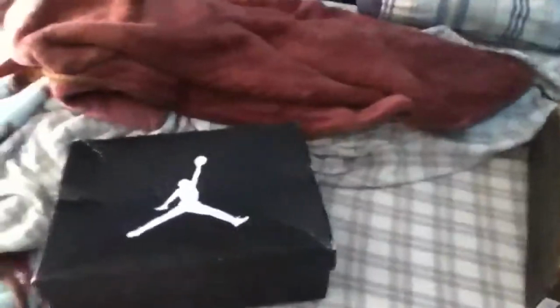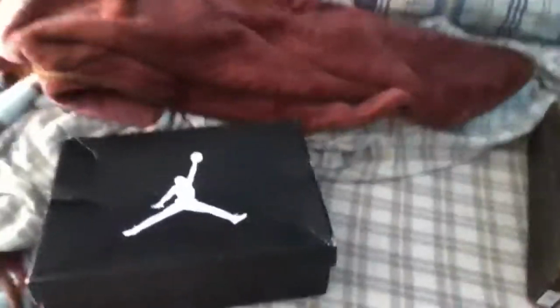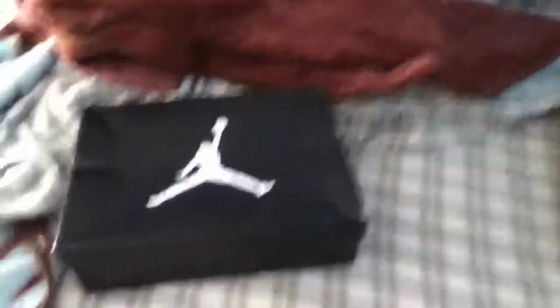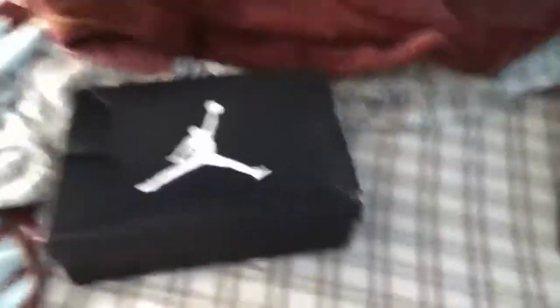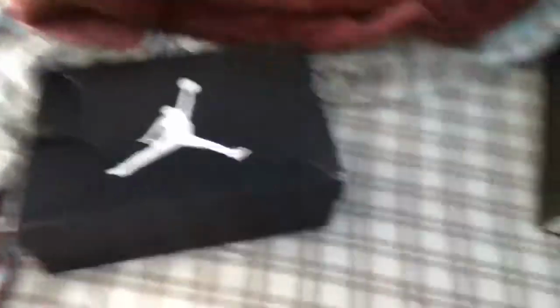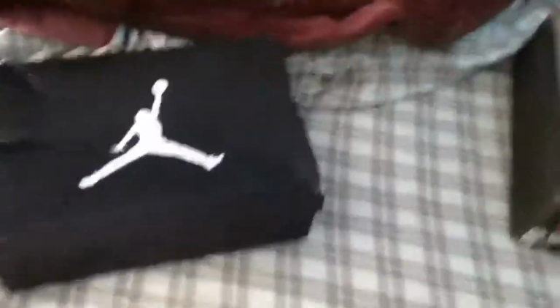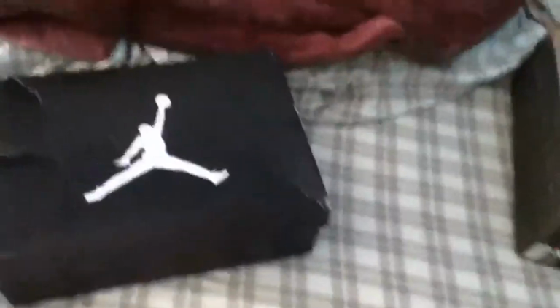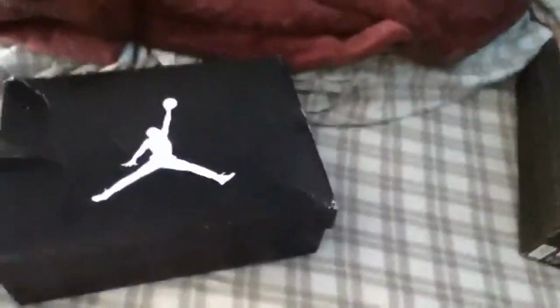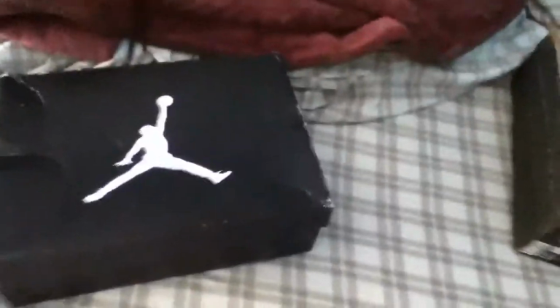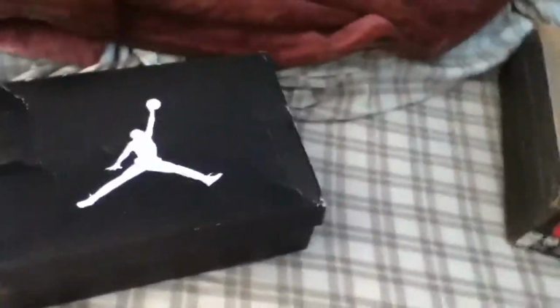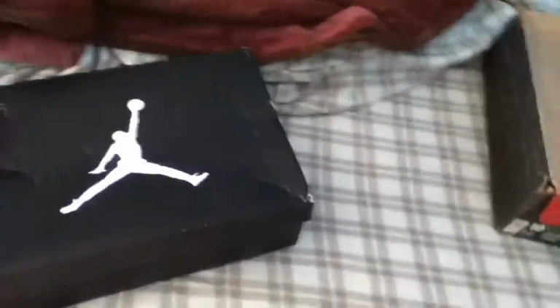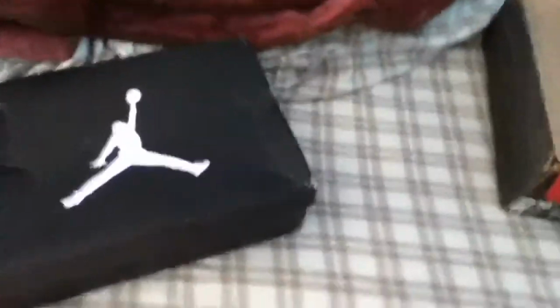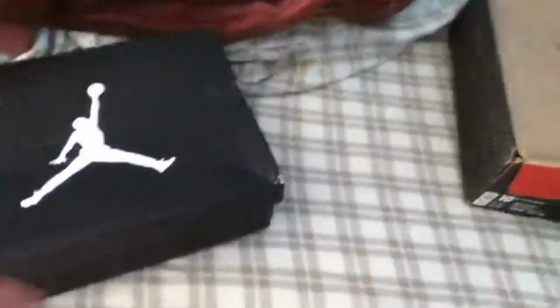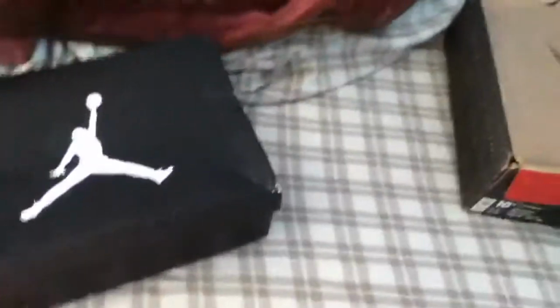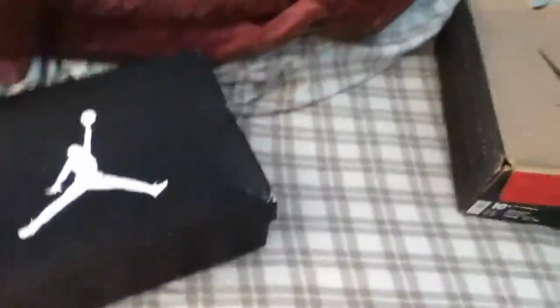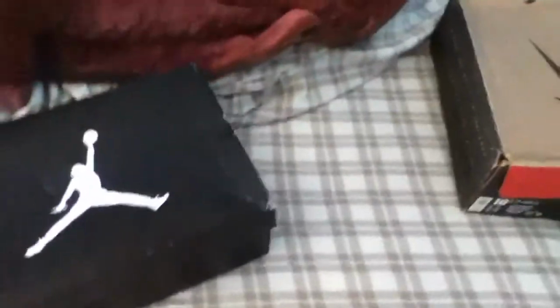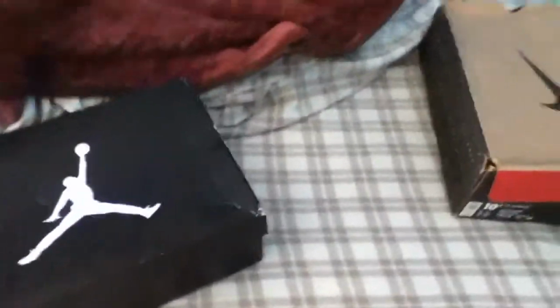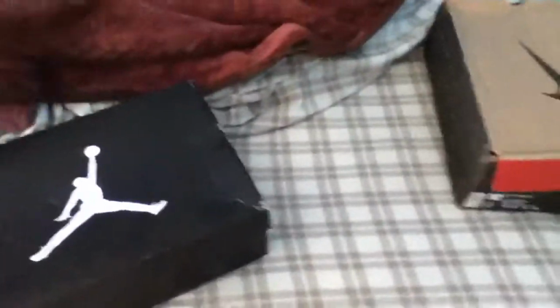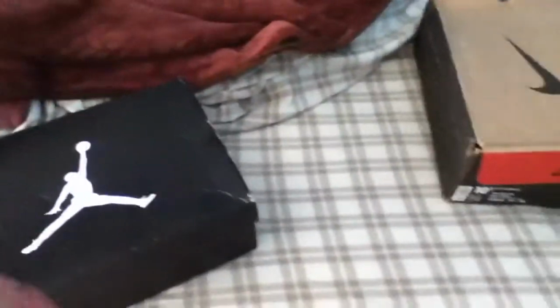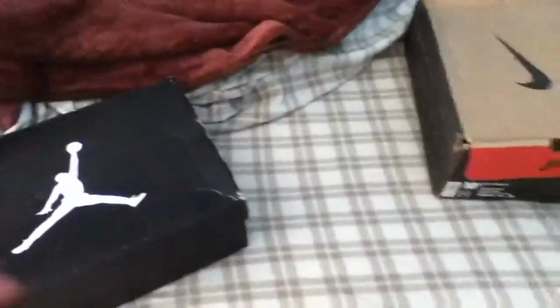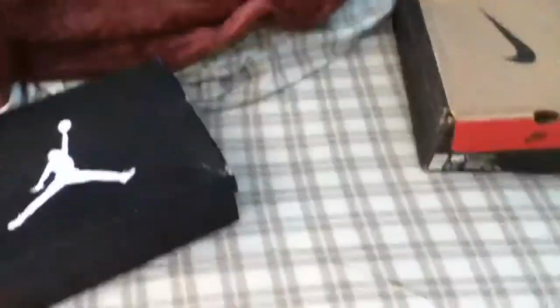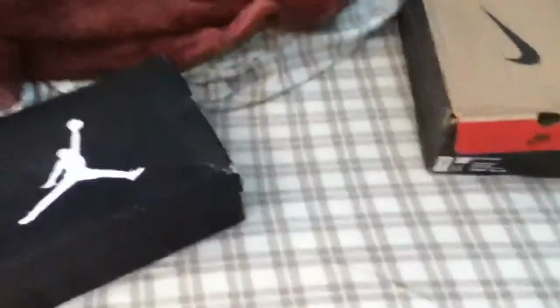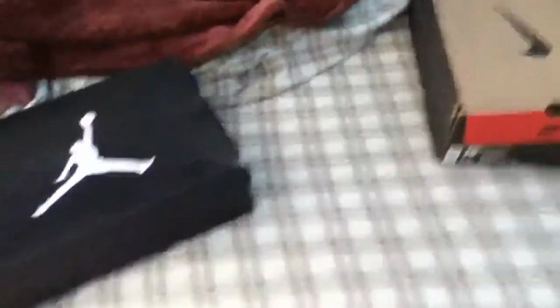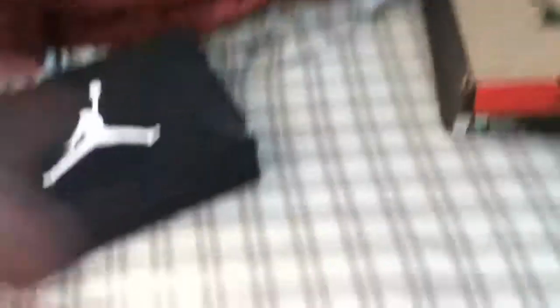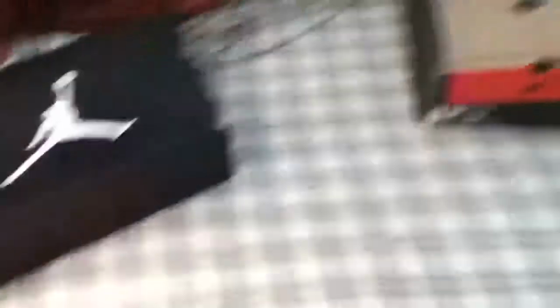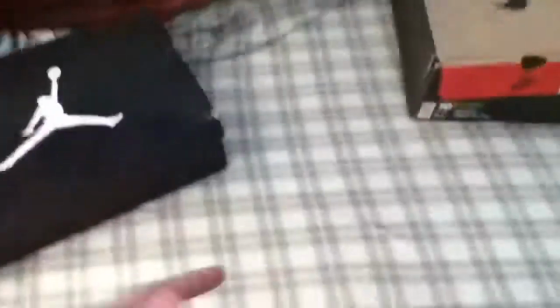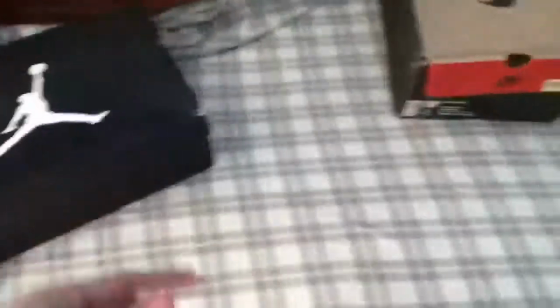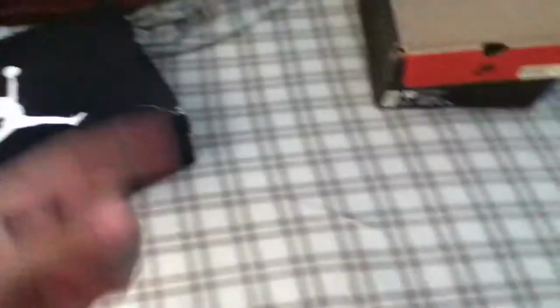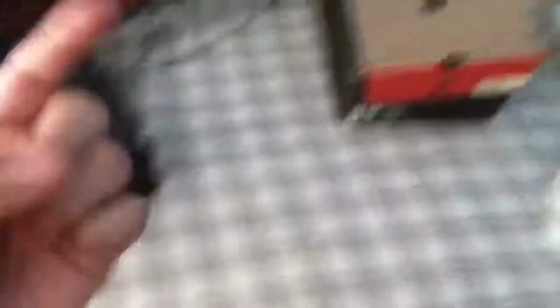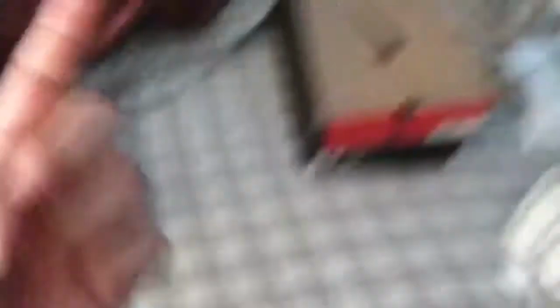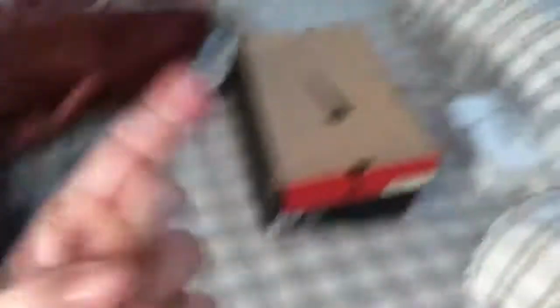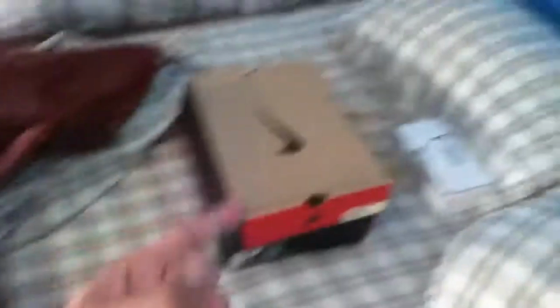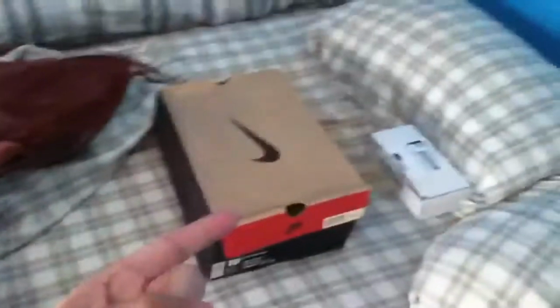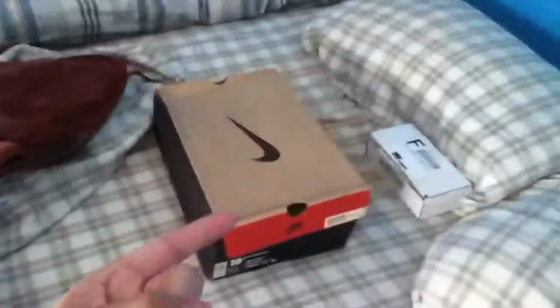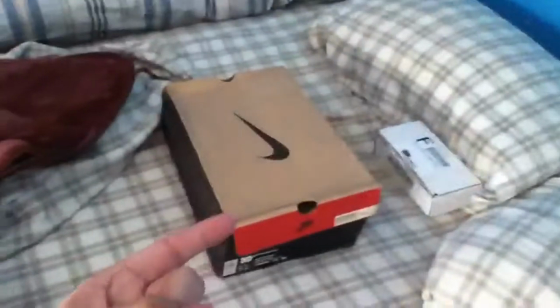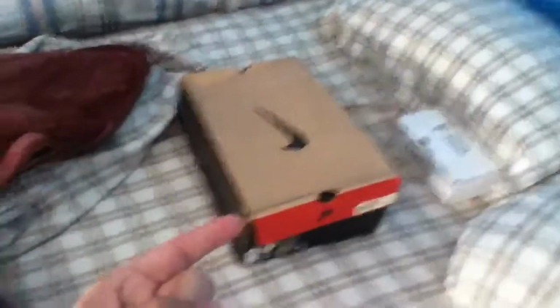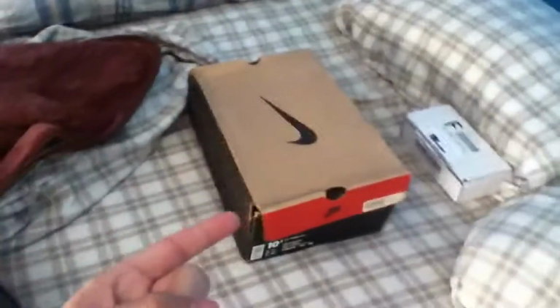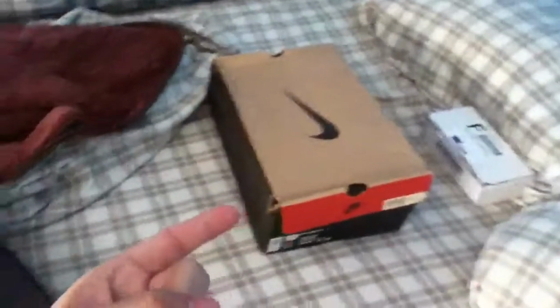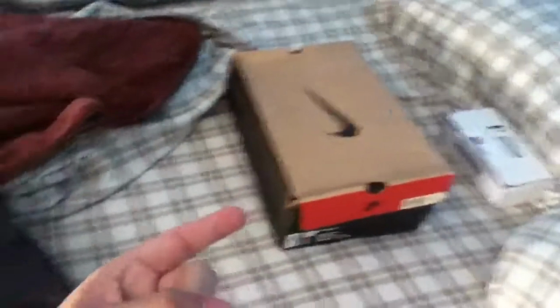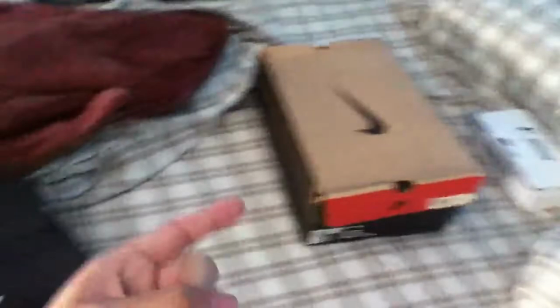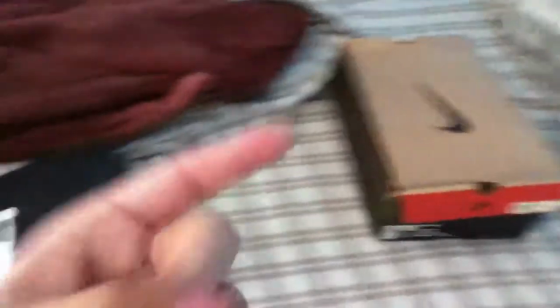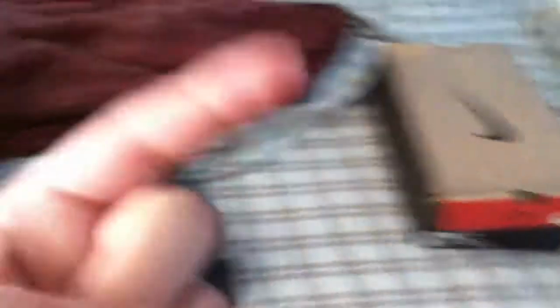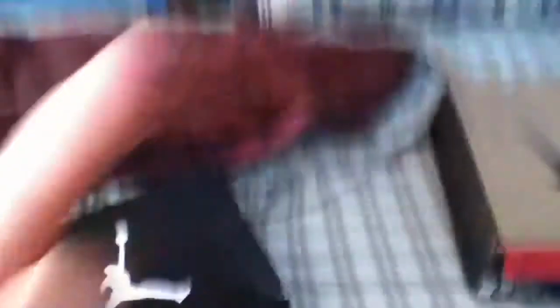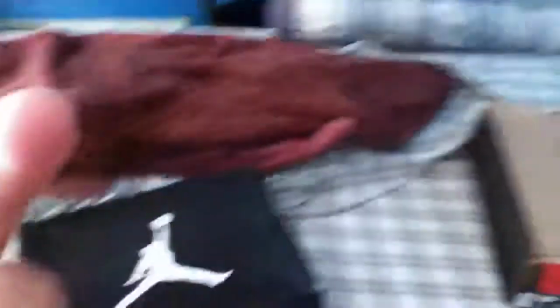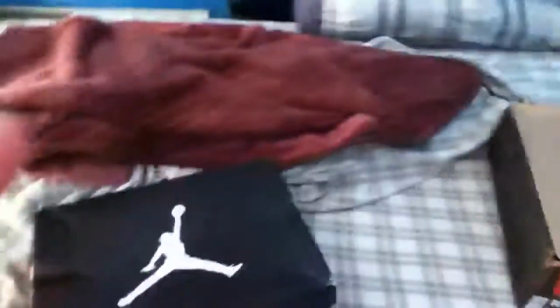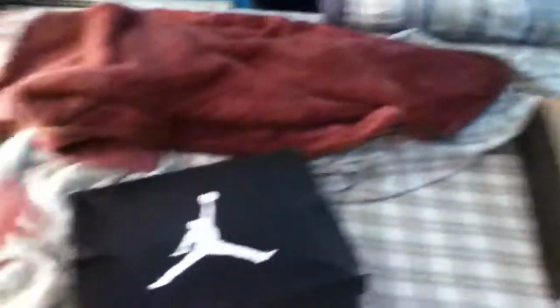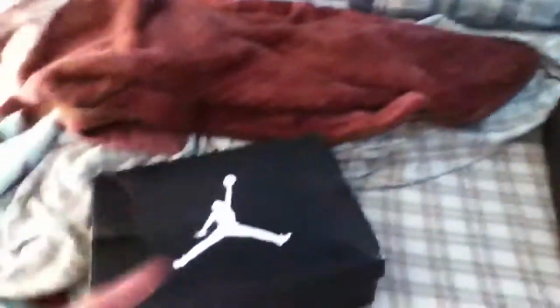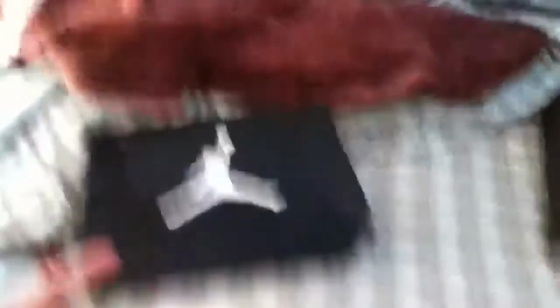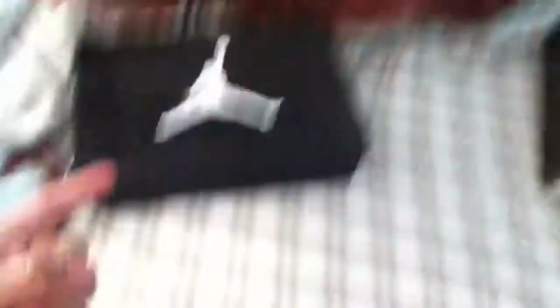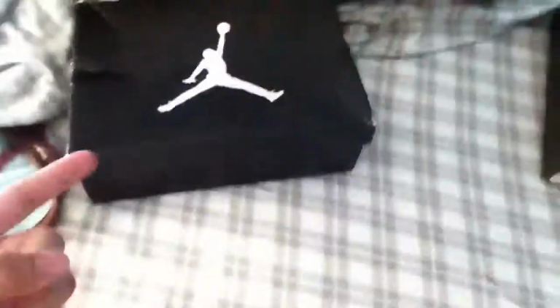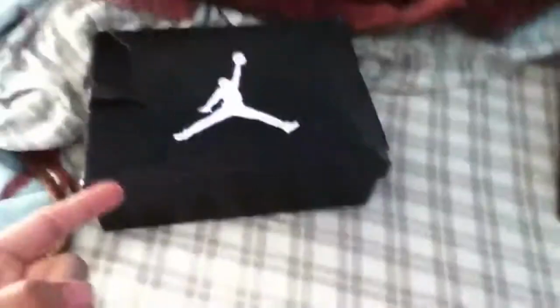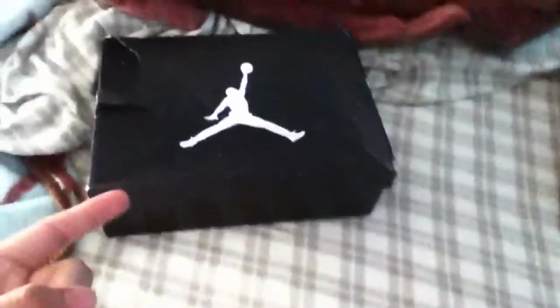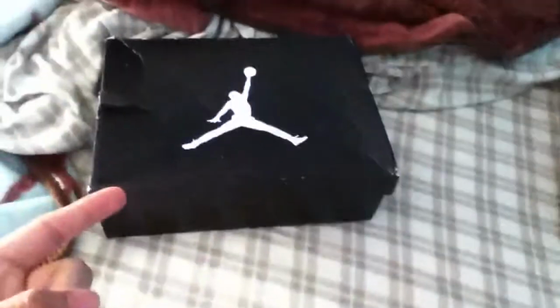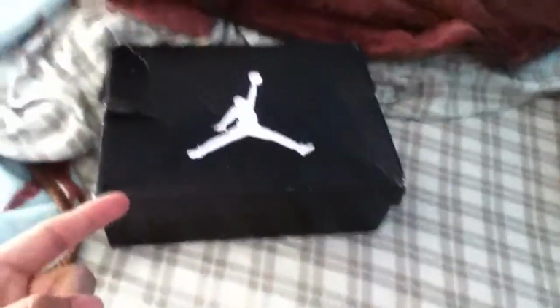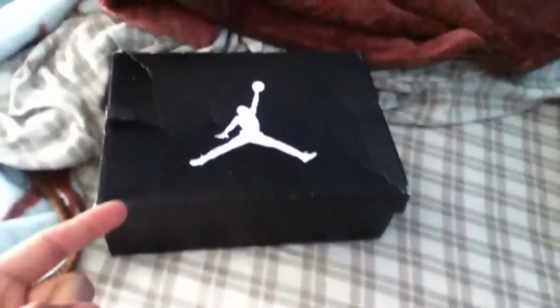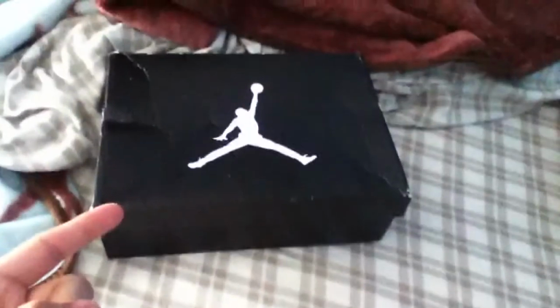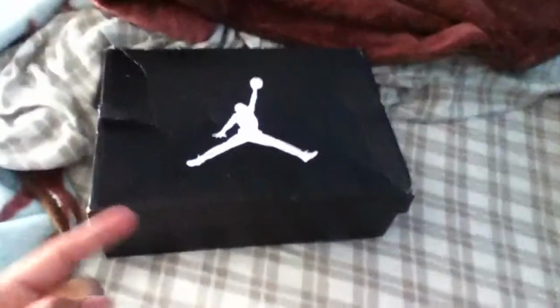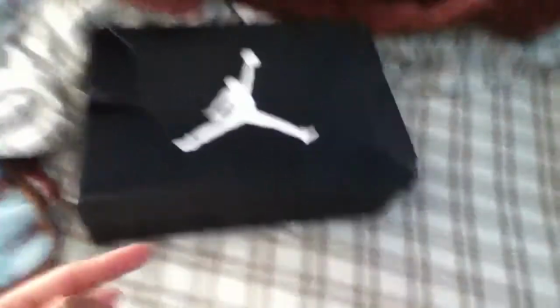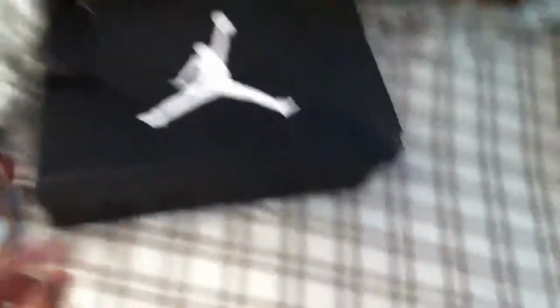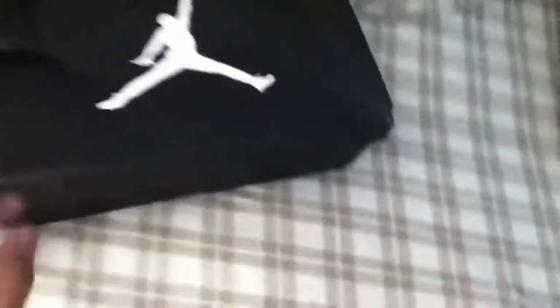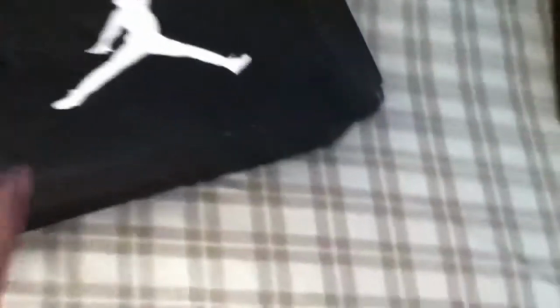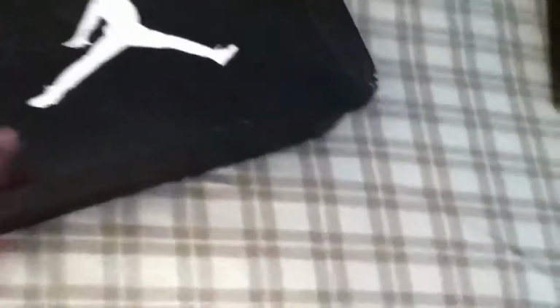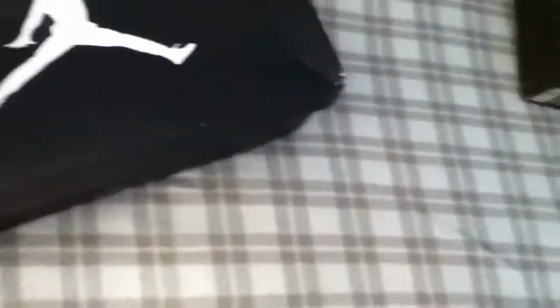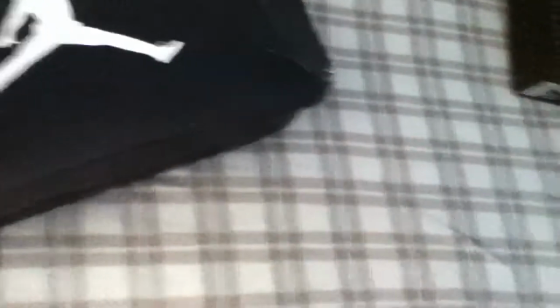What's up guys, it's Komenichi Jordan21 here. I just got done doing the Taxi 12 video, so now I'm going to do the next shoe.